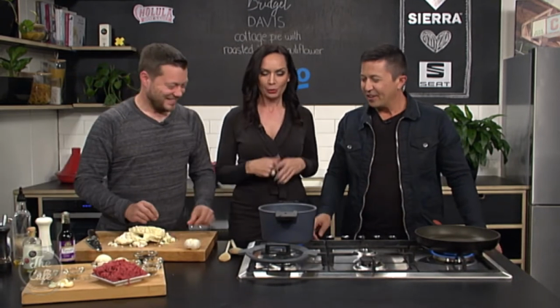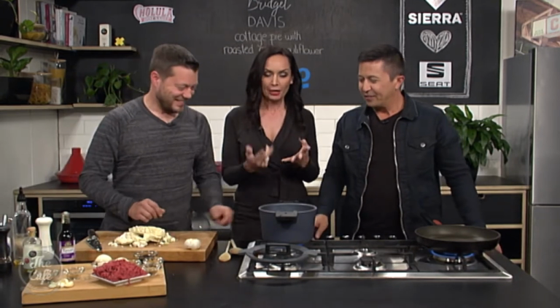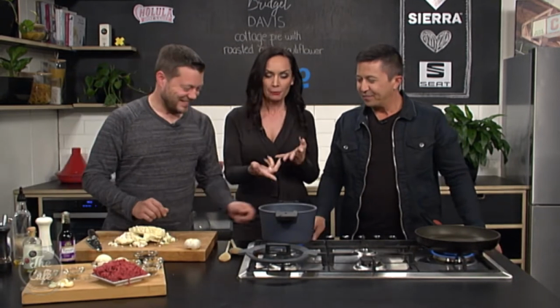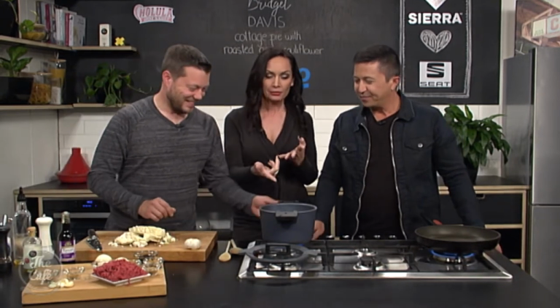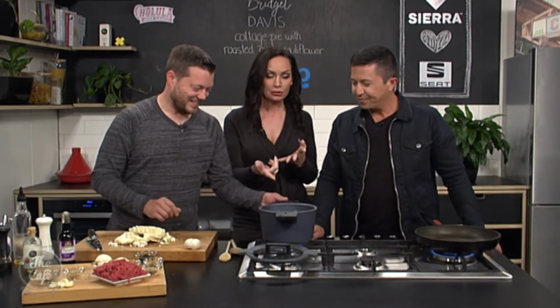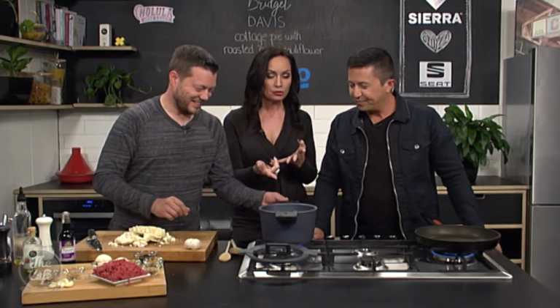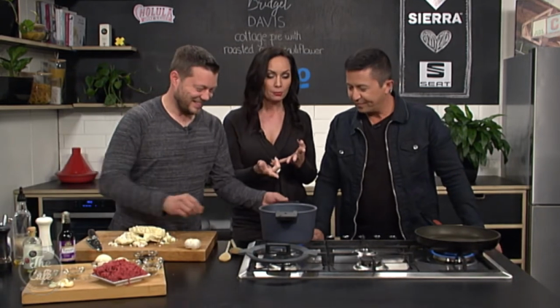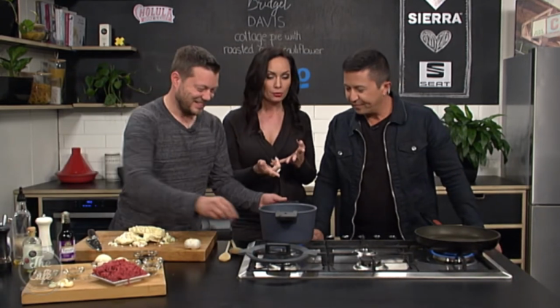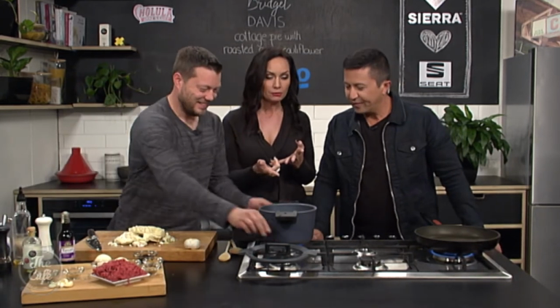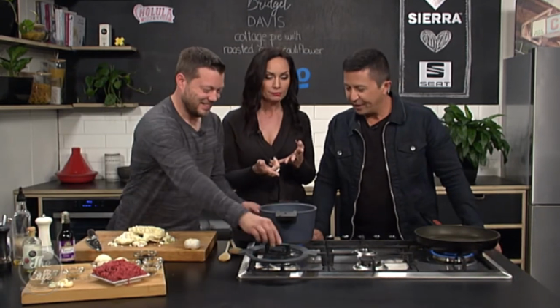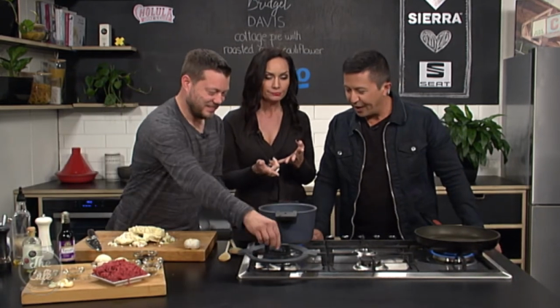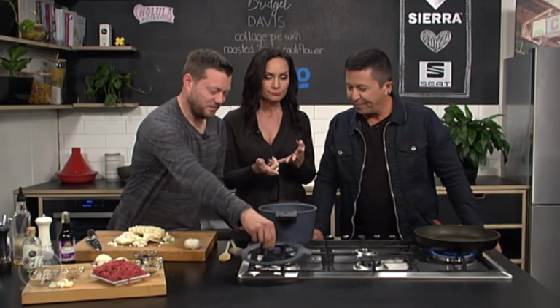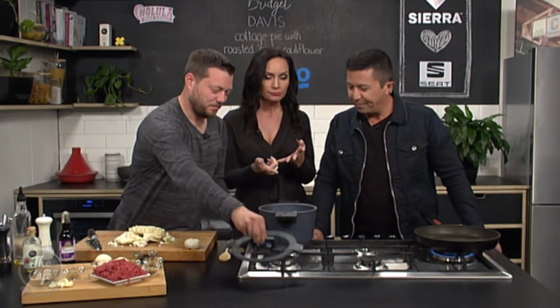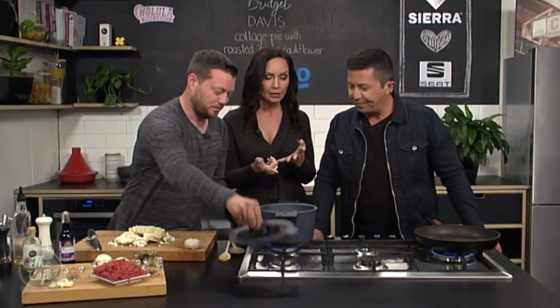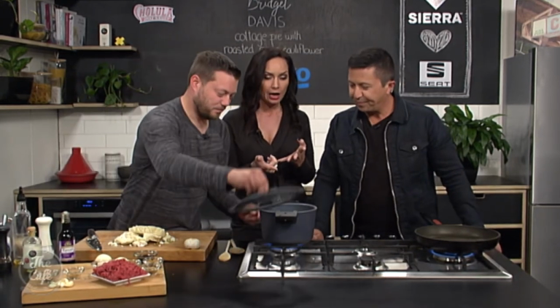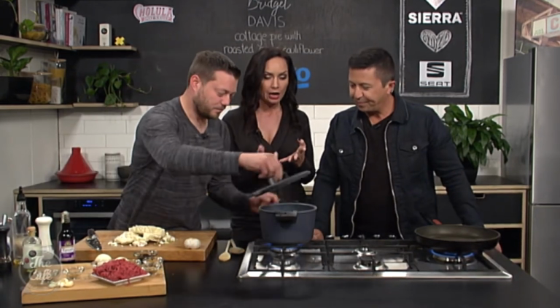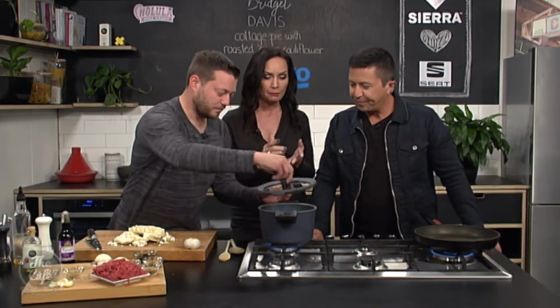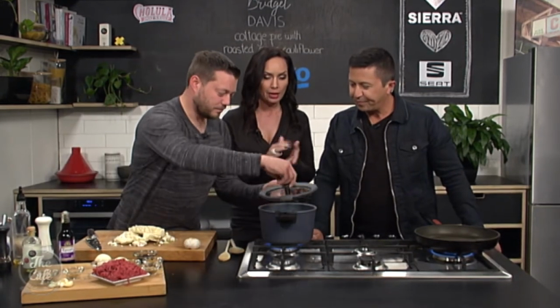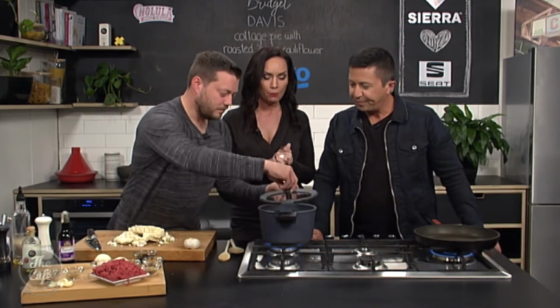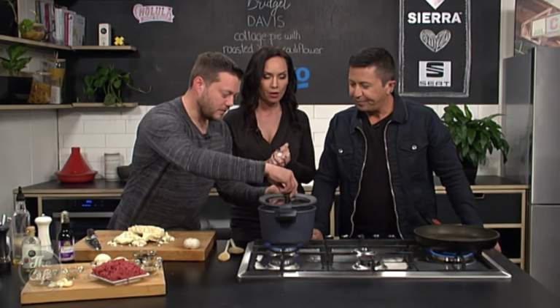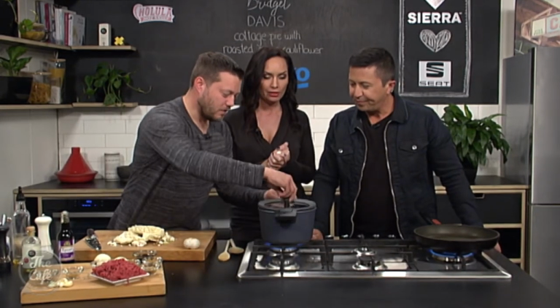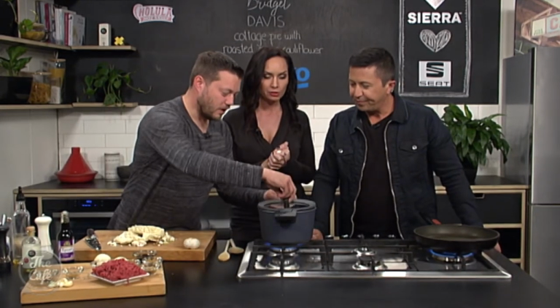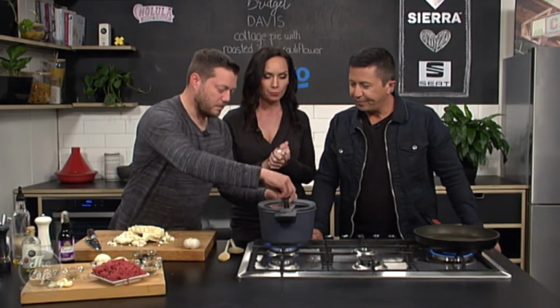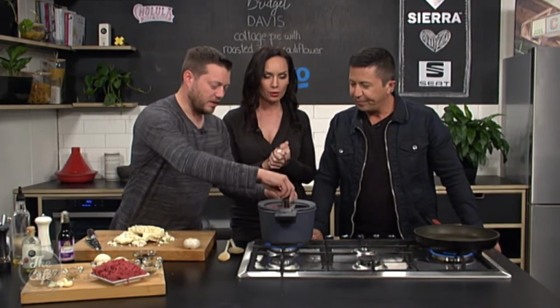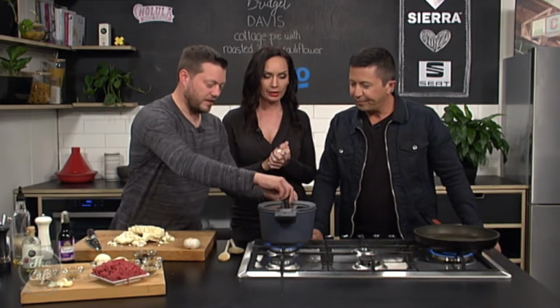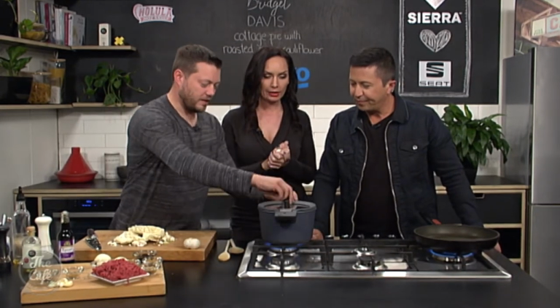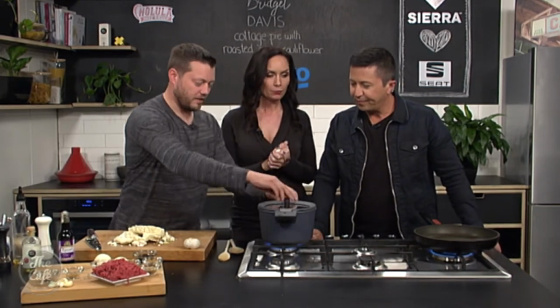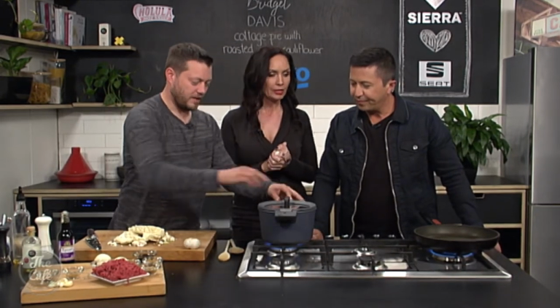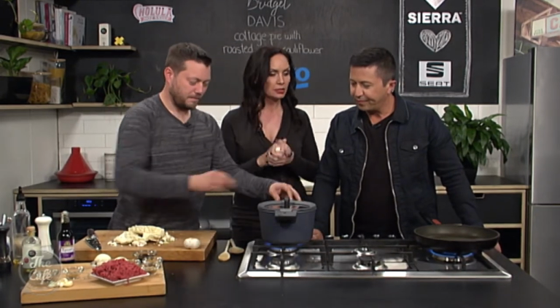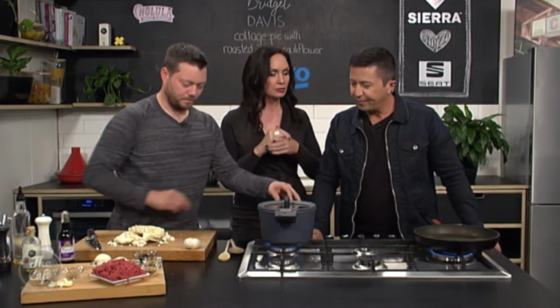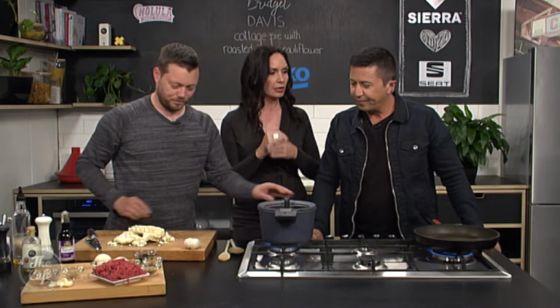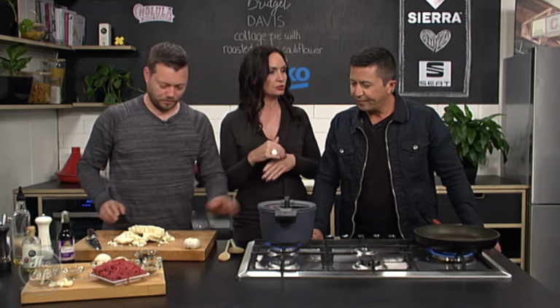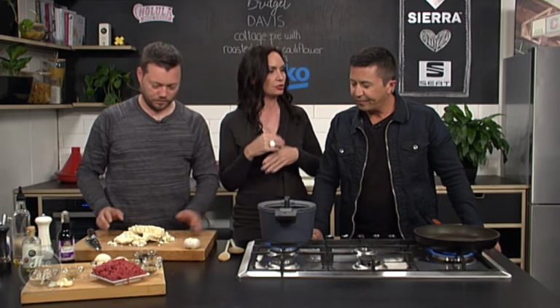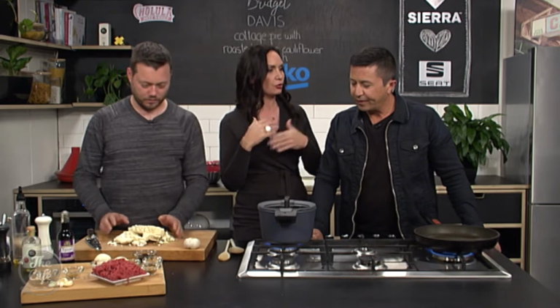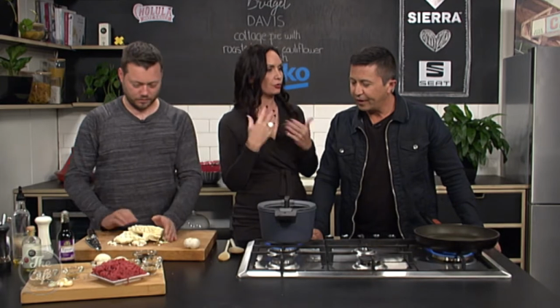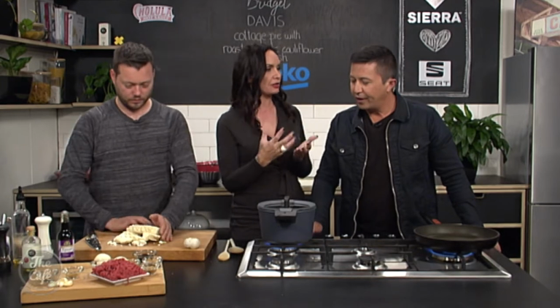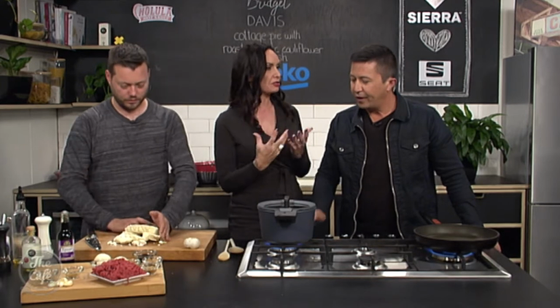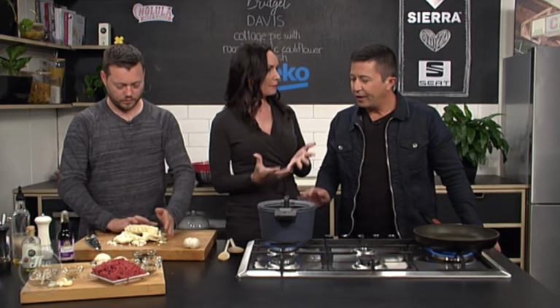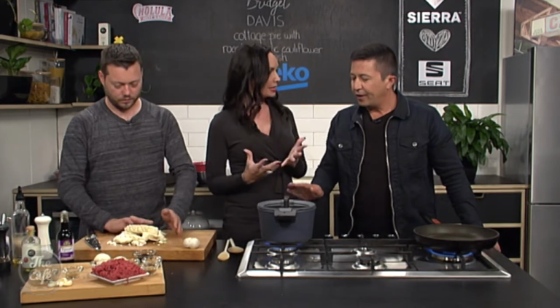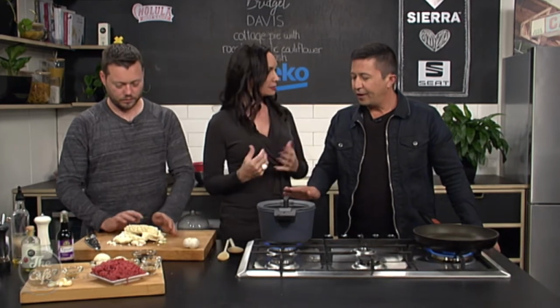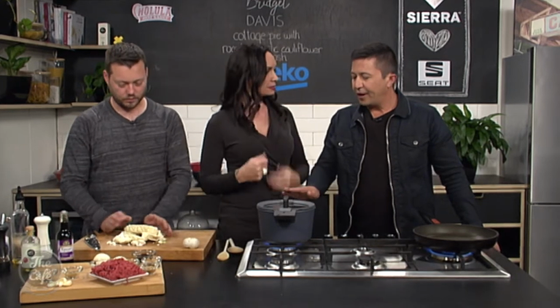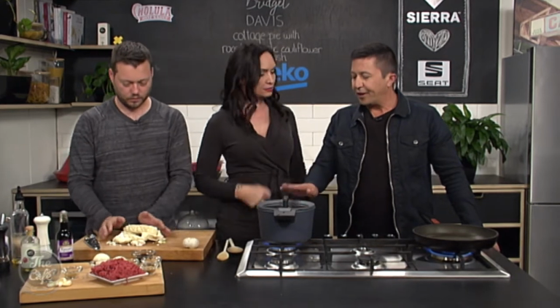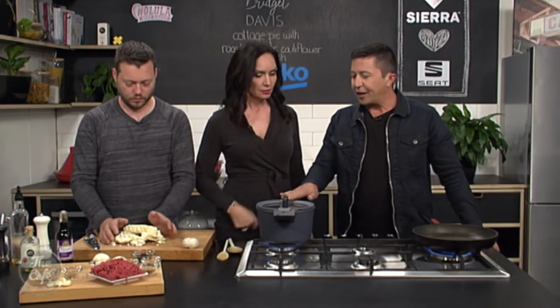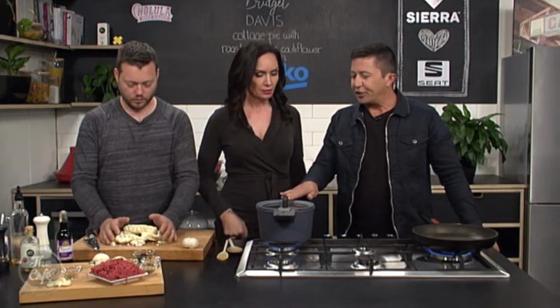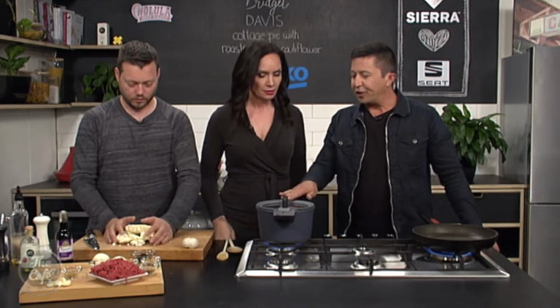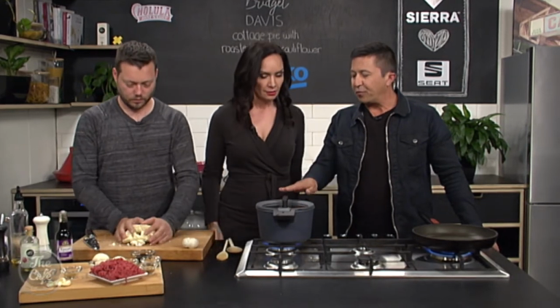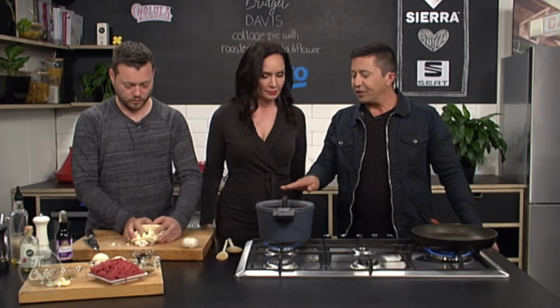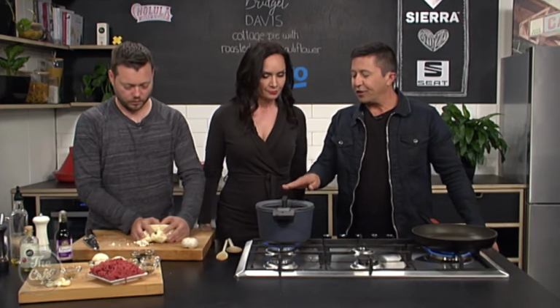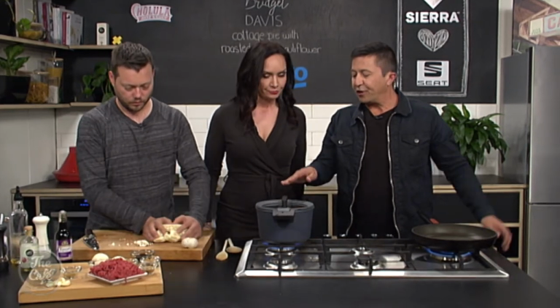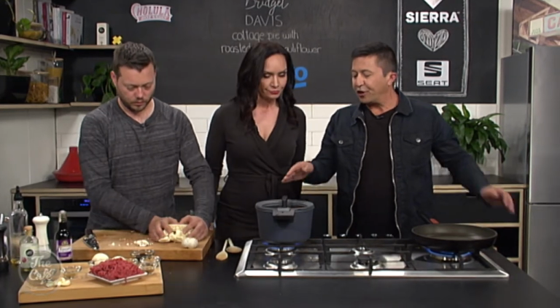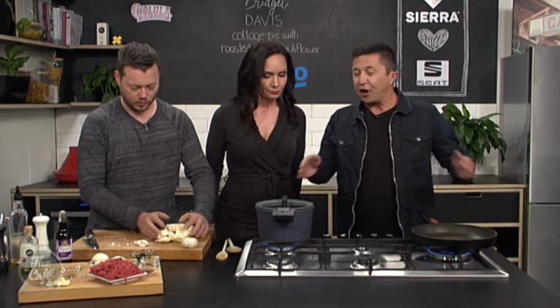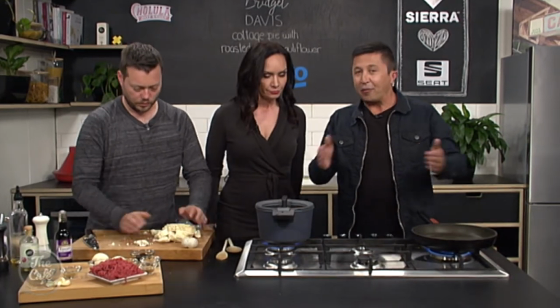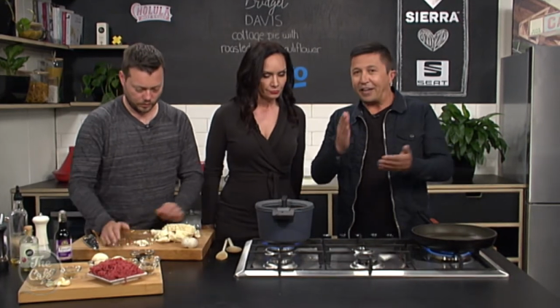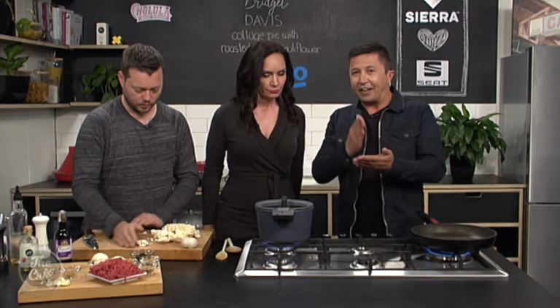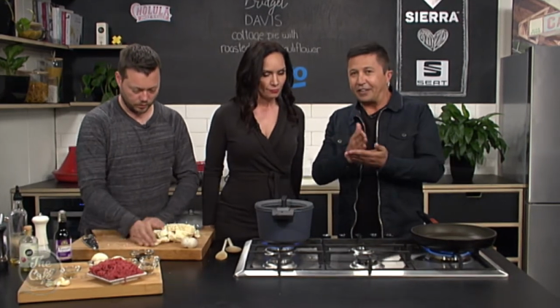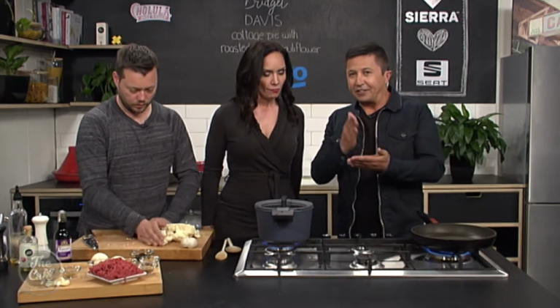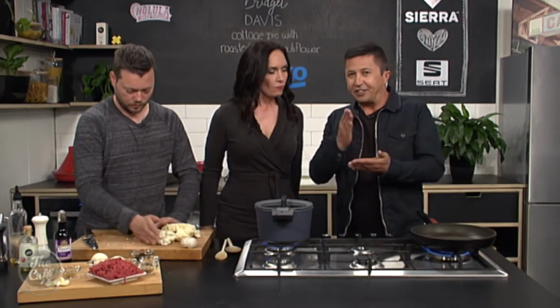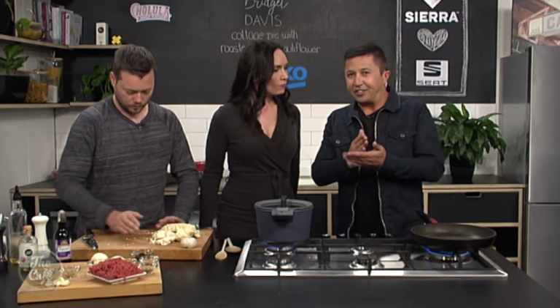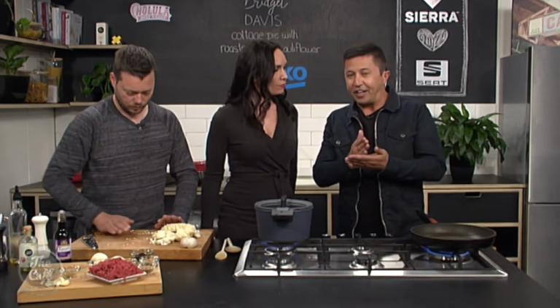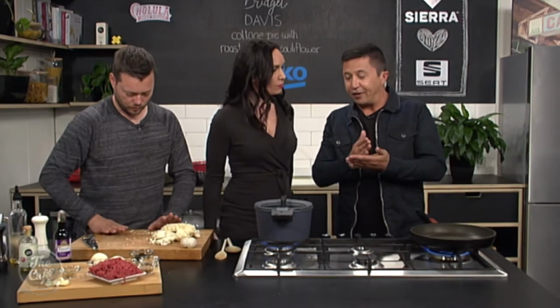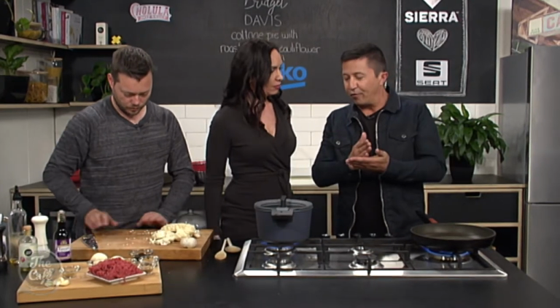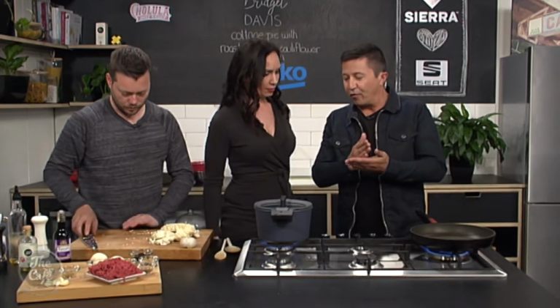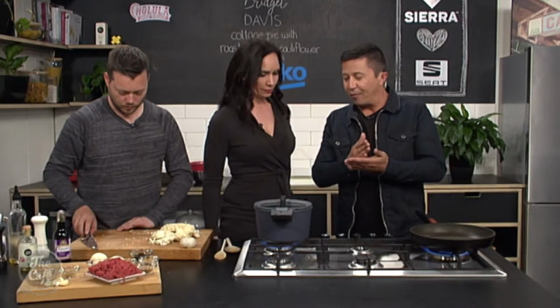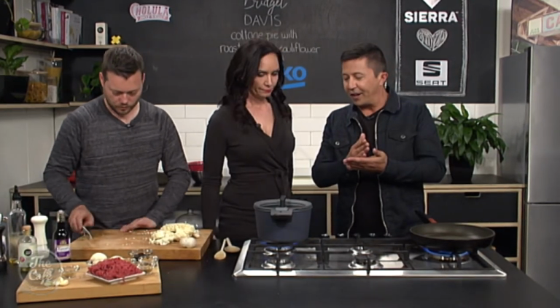We're going to bring that to the boil, and while that's boiling, we can start to create the base. You know how we cut it into steak formats?